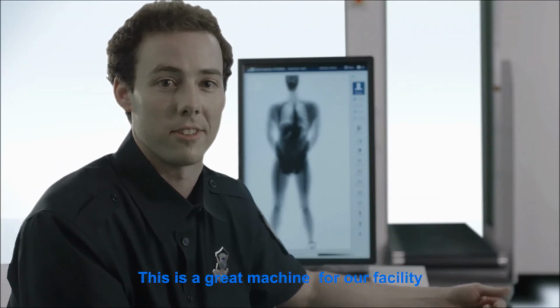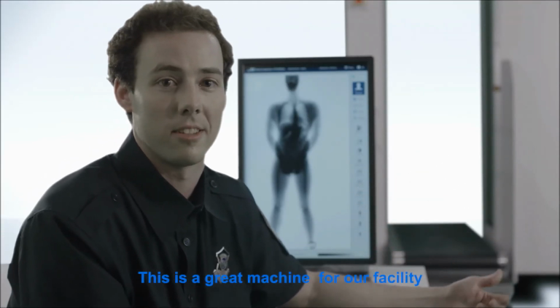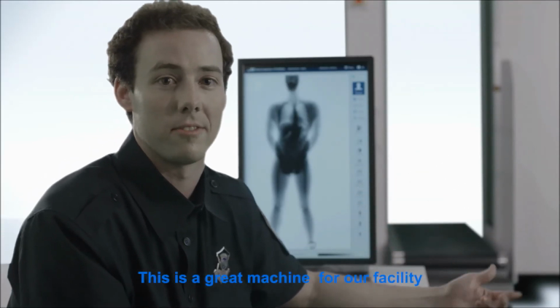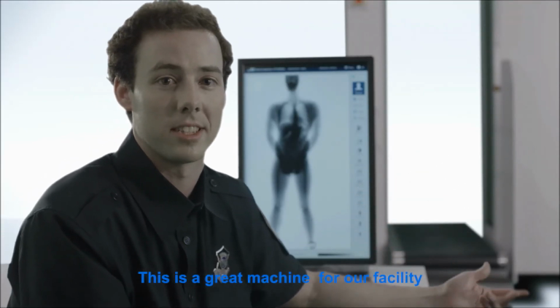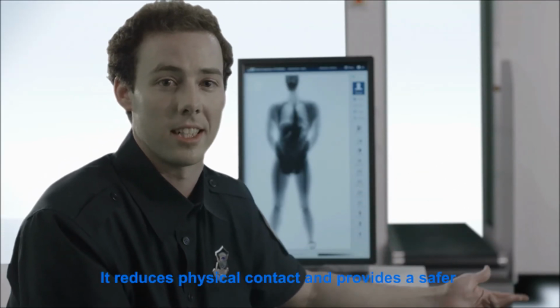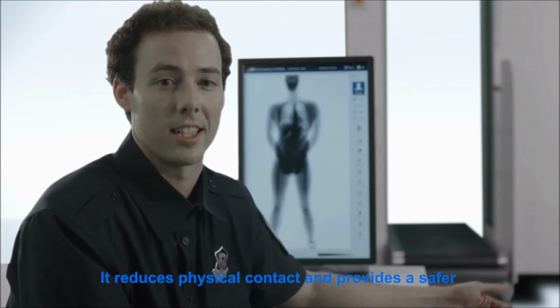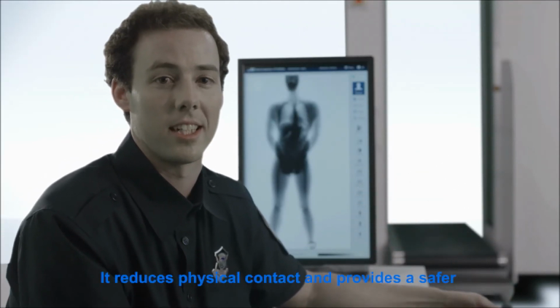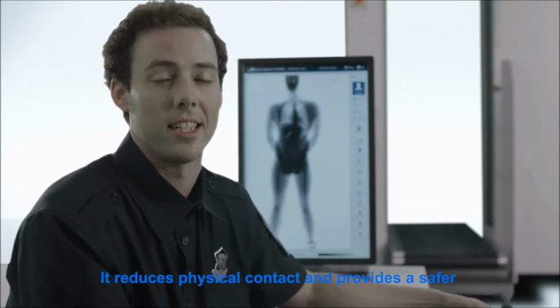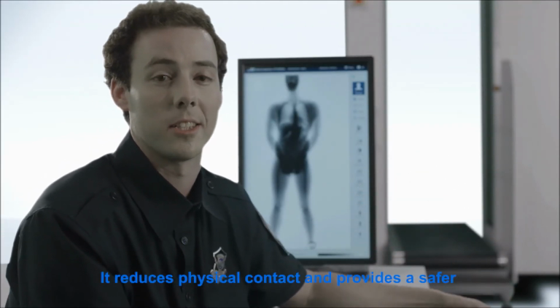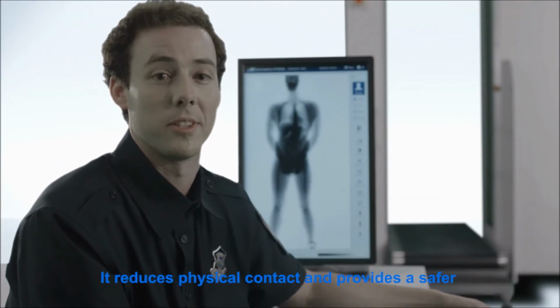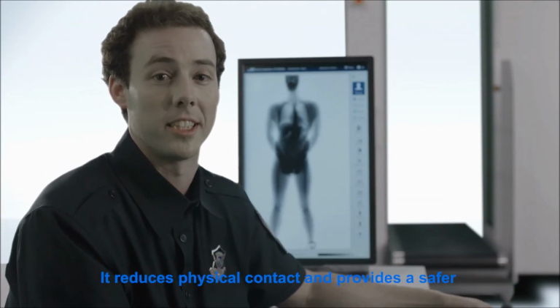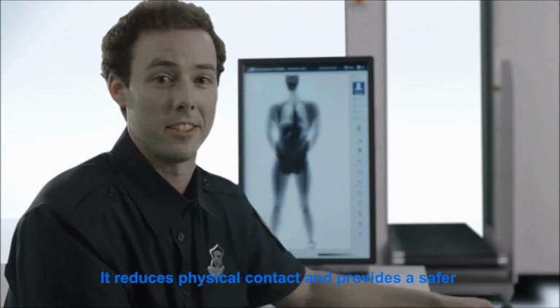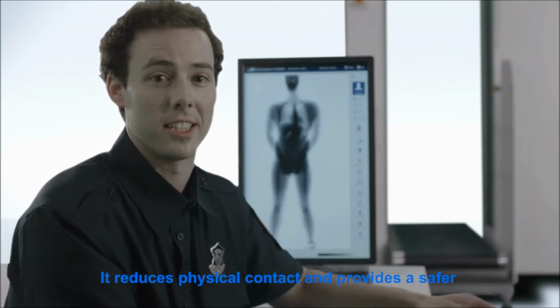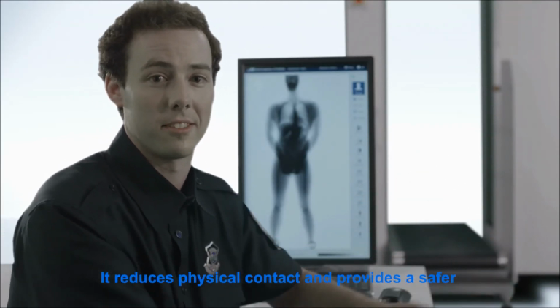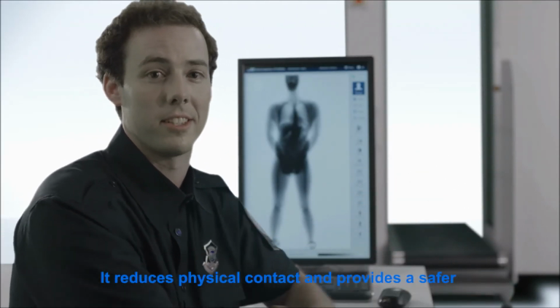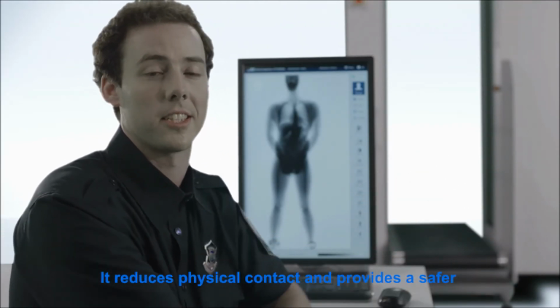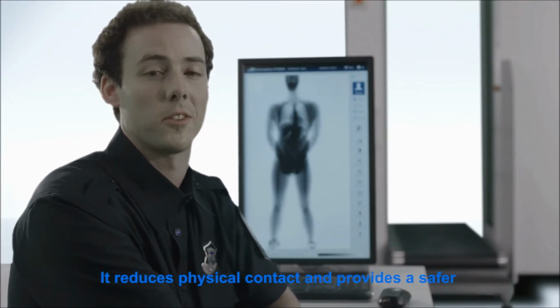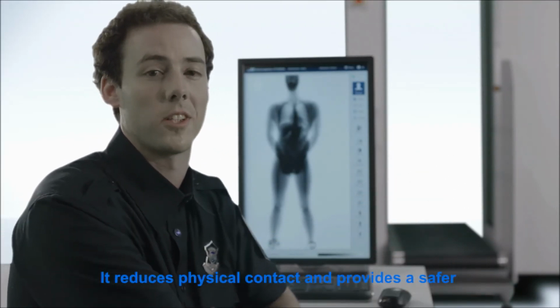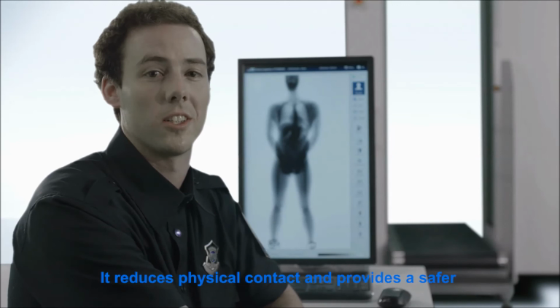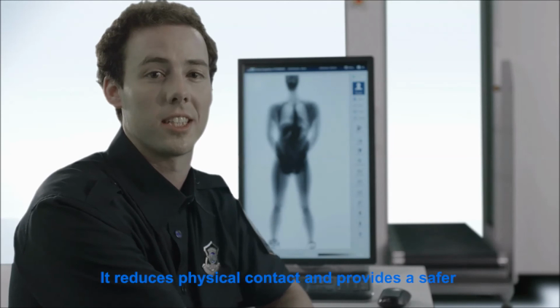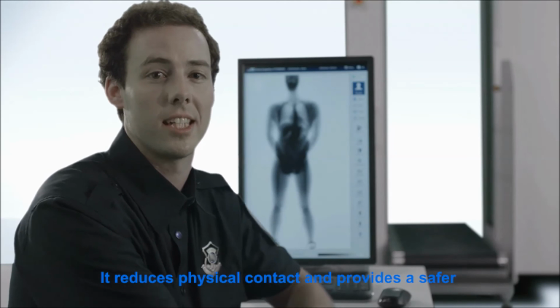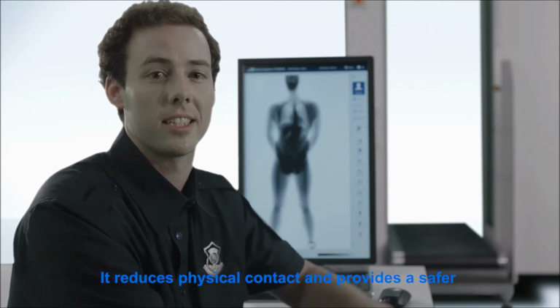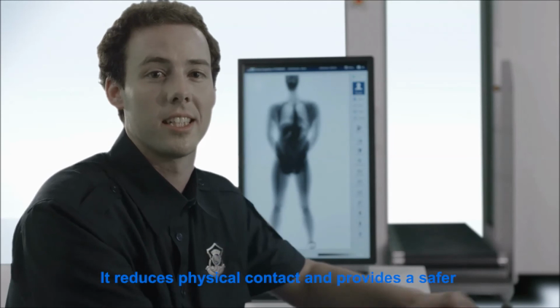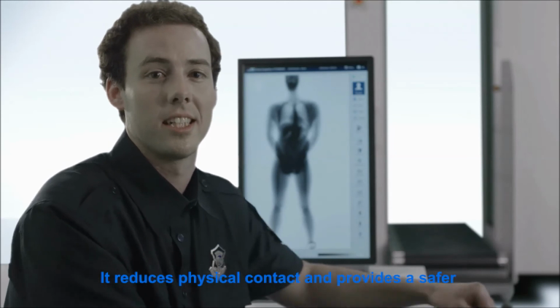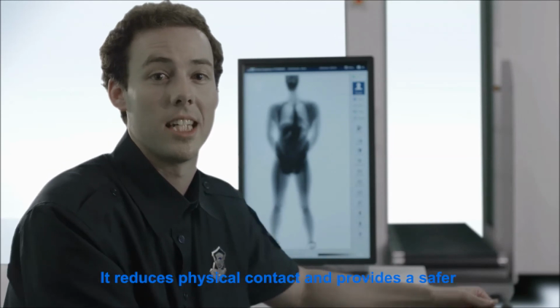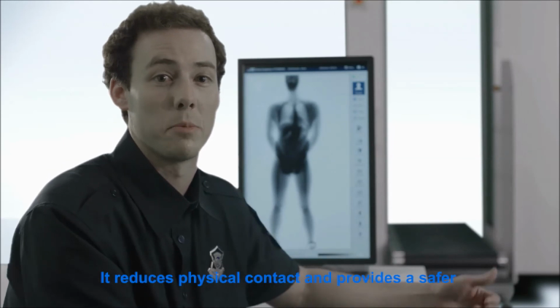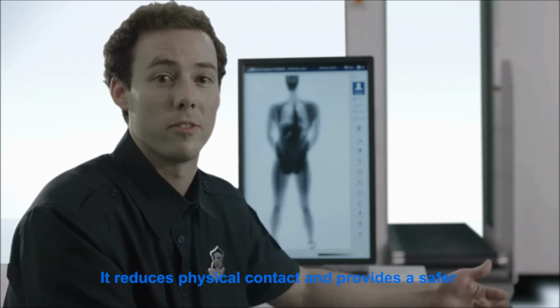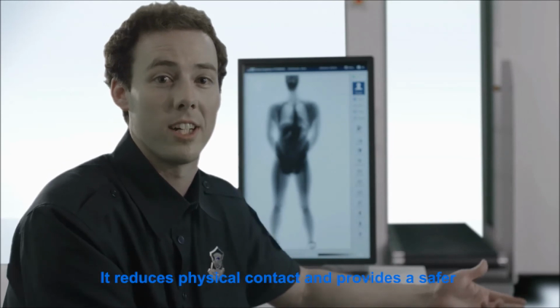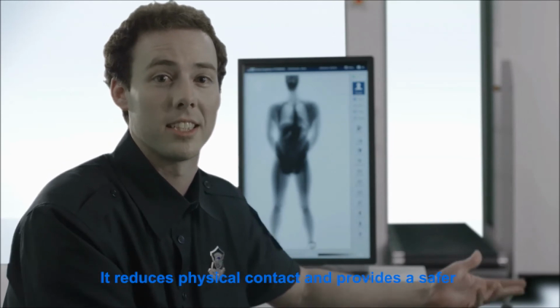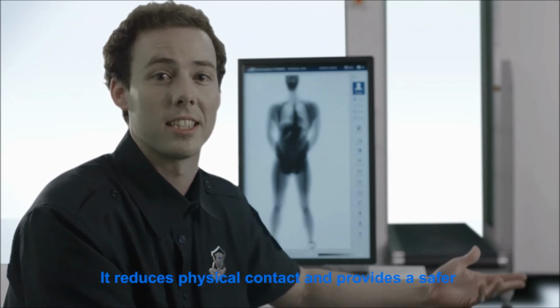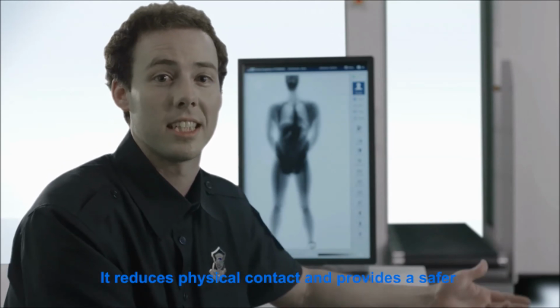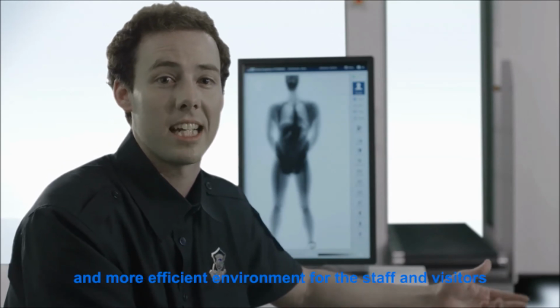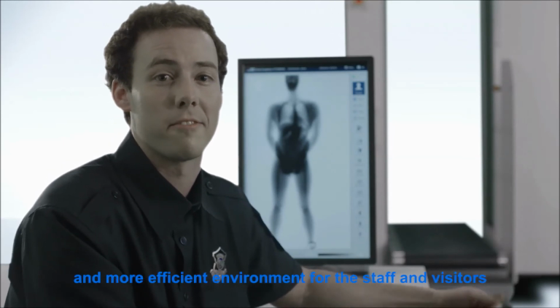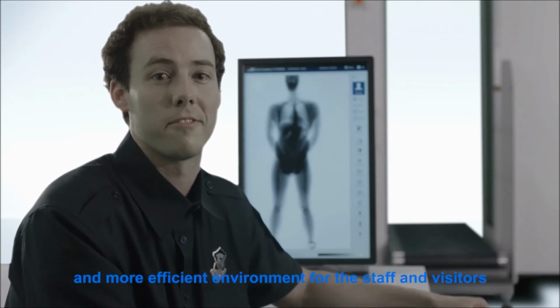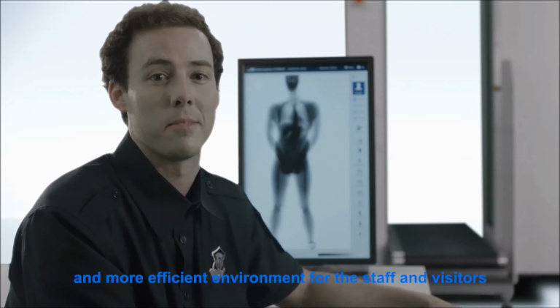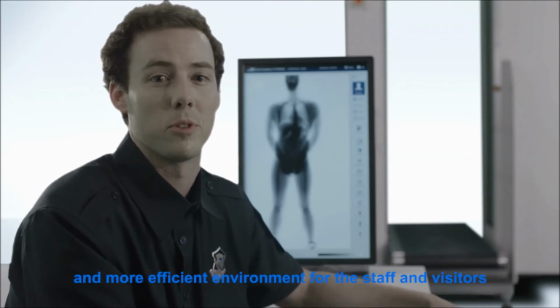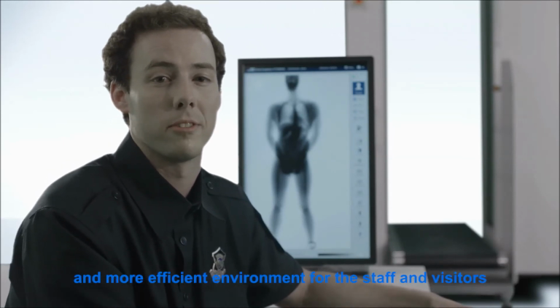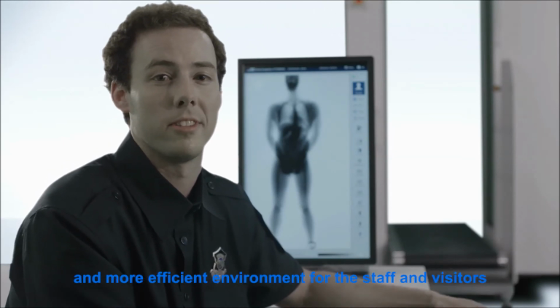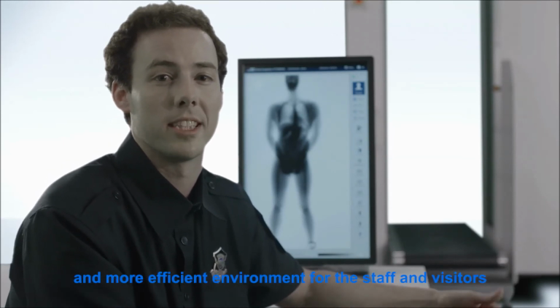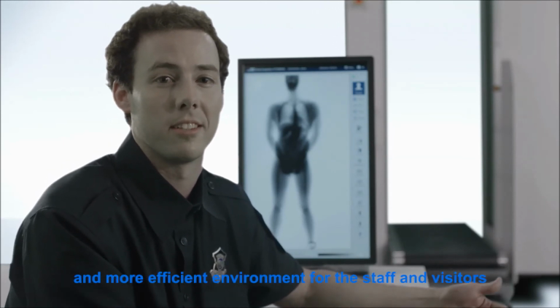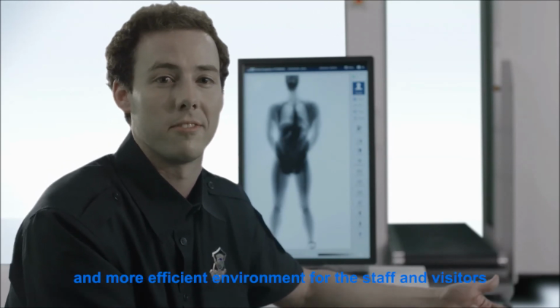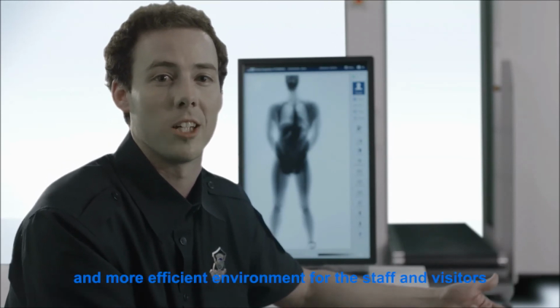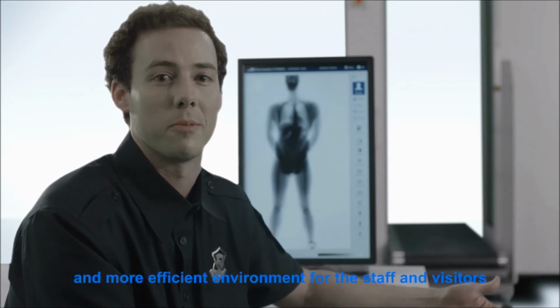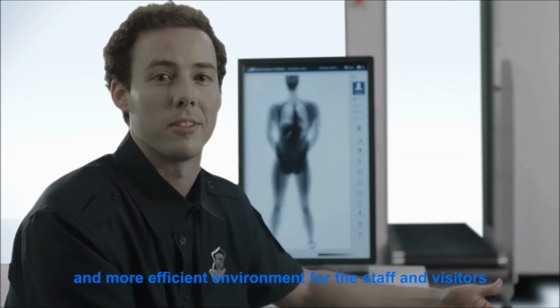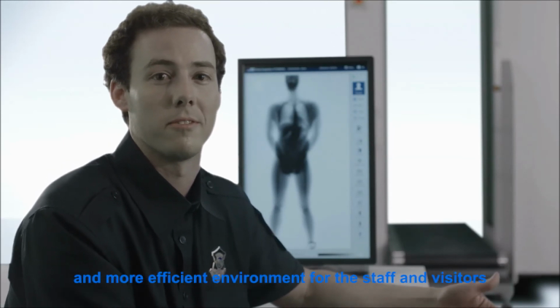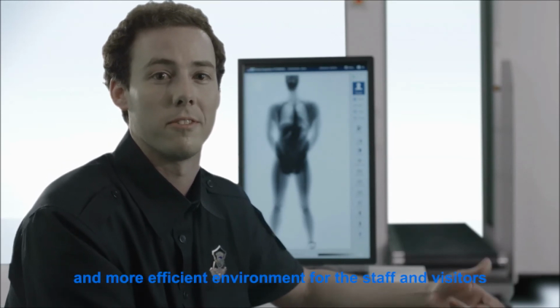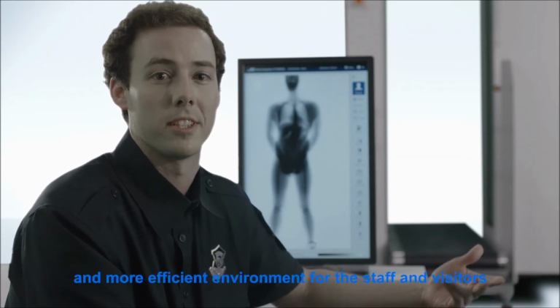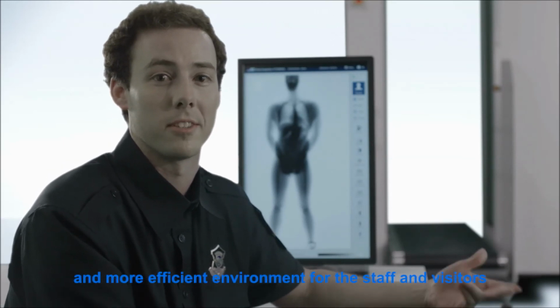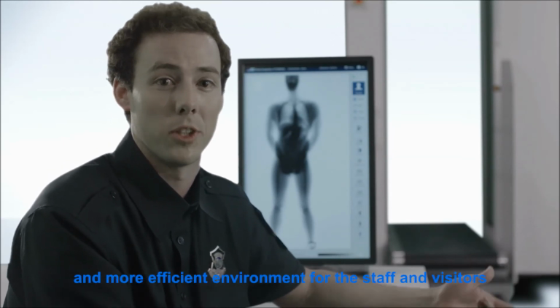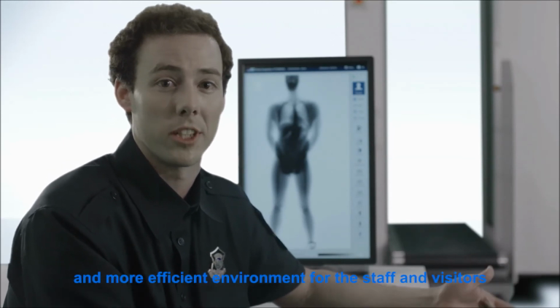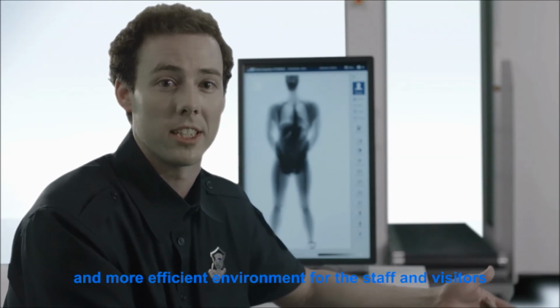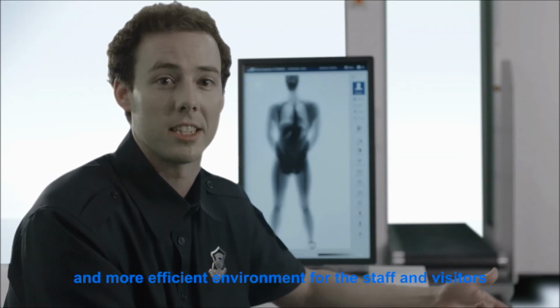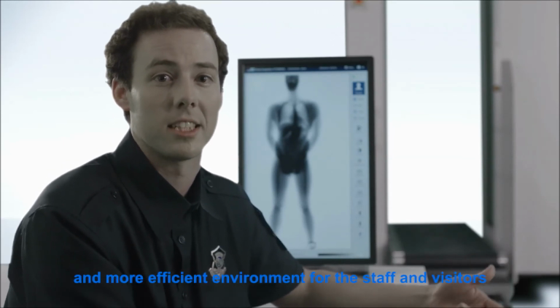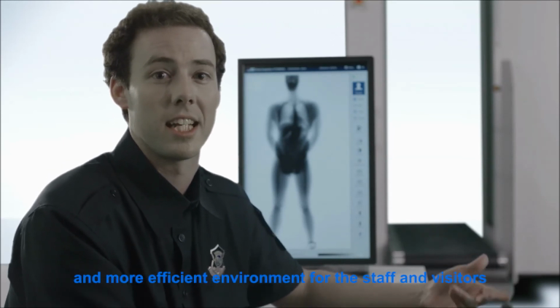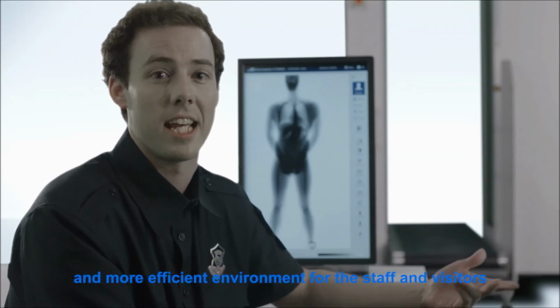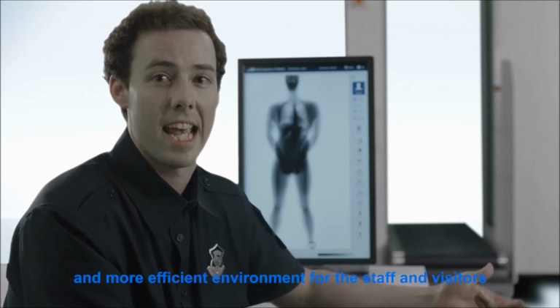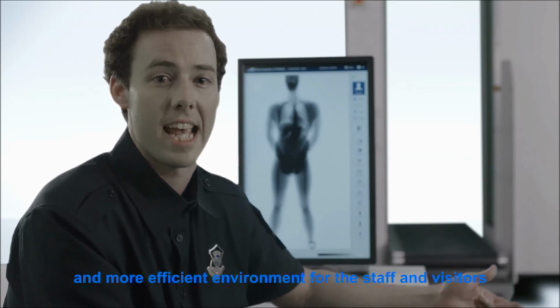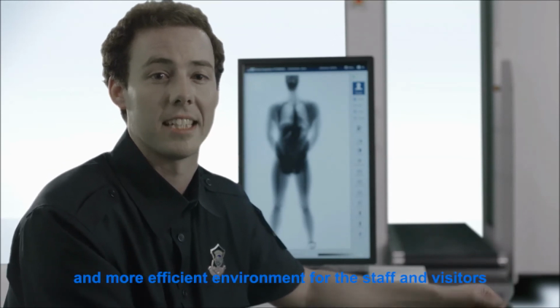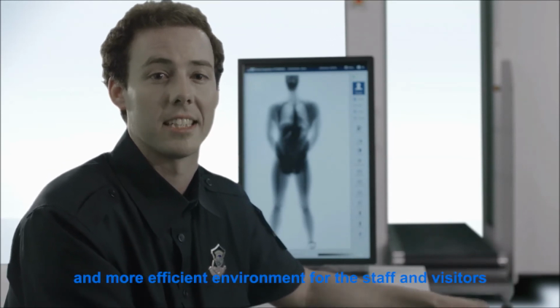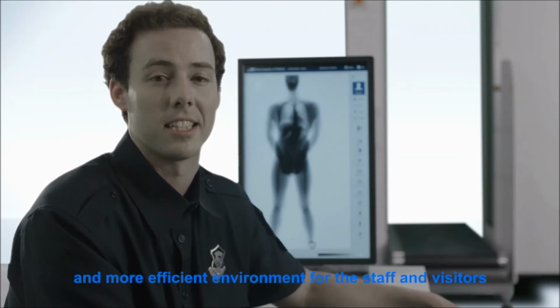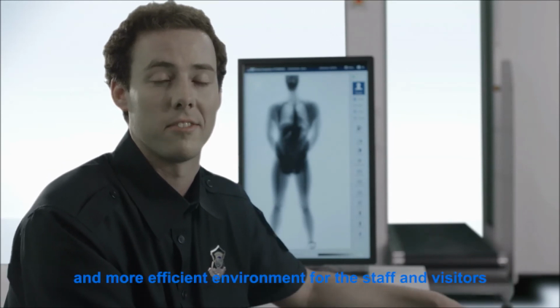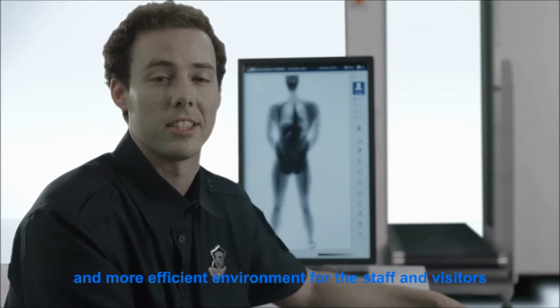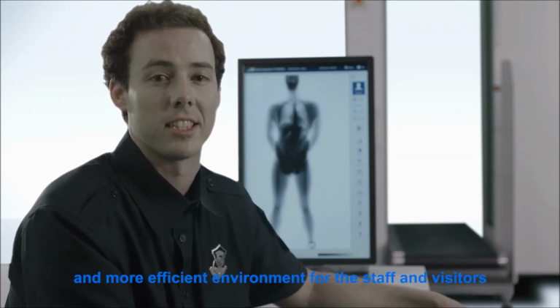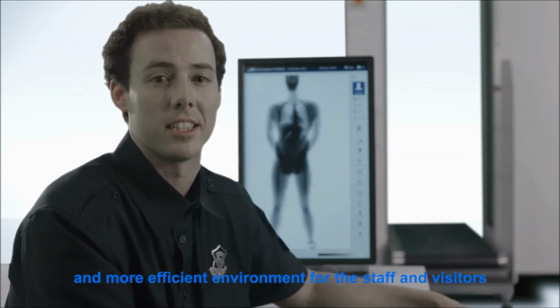This is a great machine for our facility as it reduces physical contact and provides a safe and more efficient environment for the workers and the visitors.